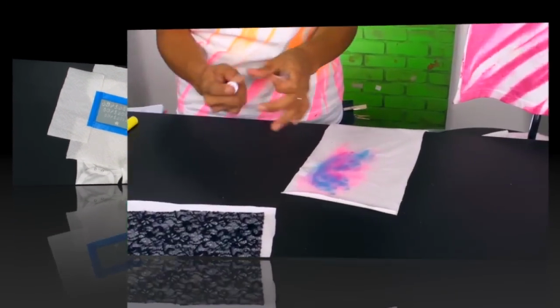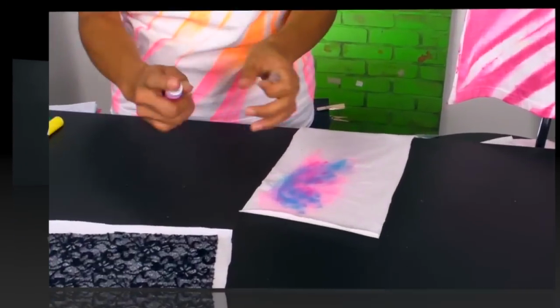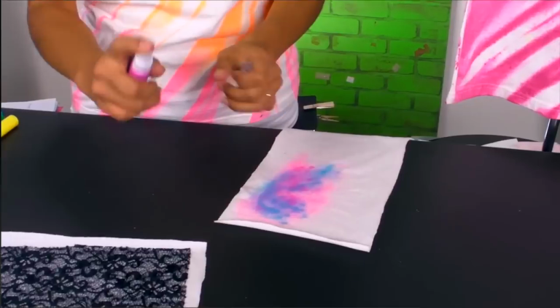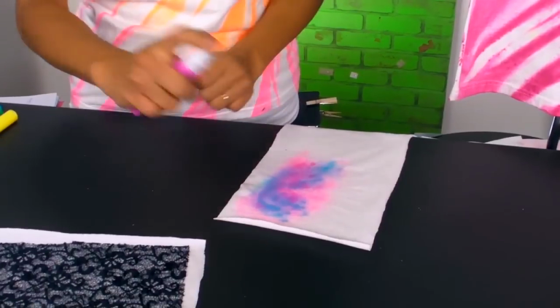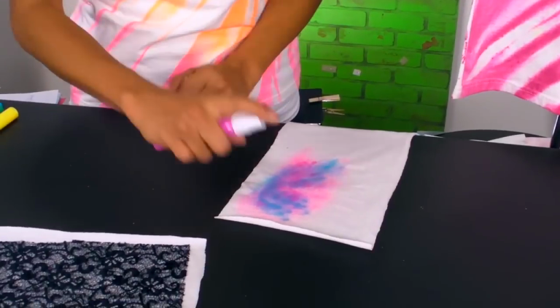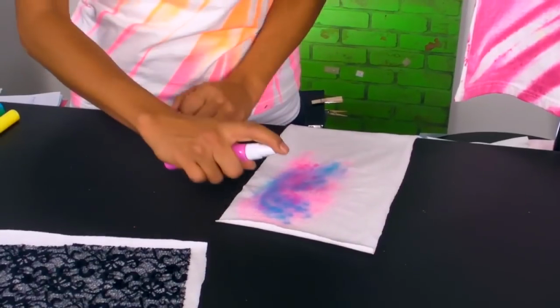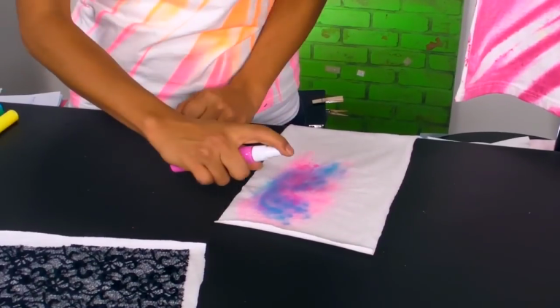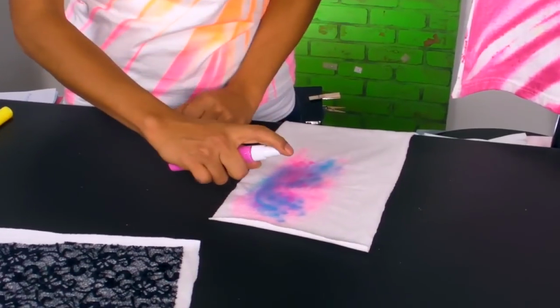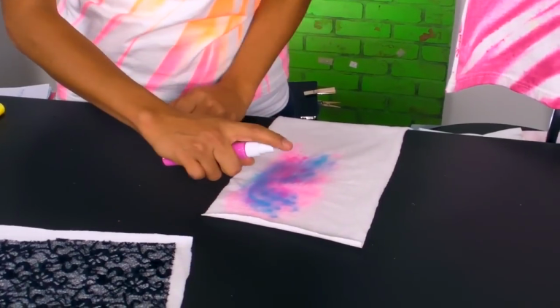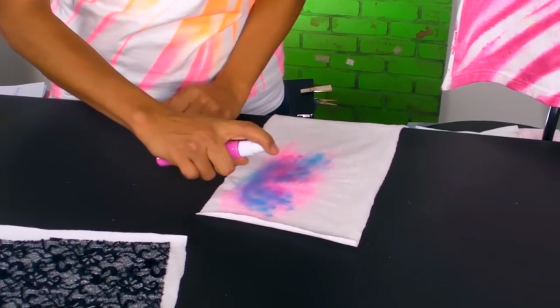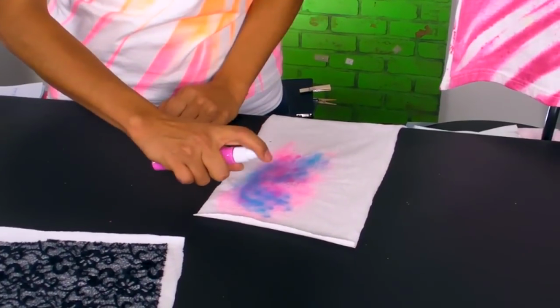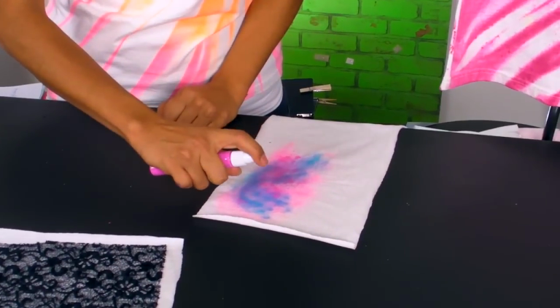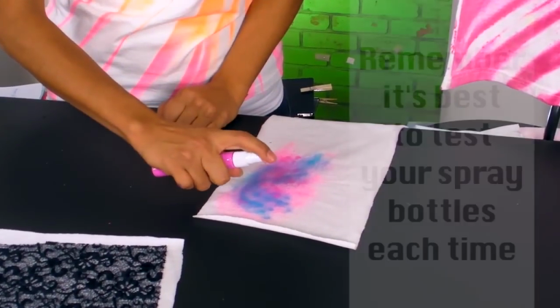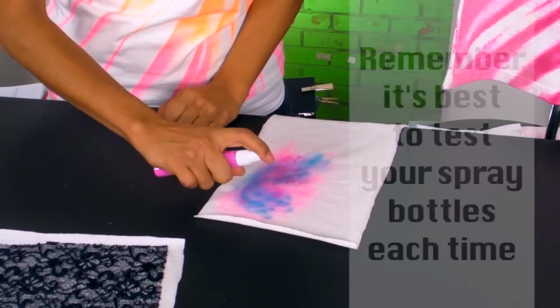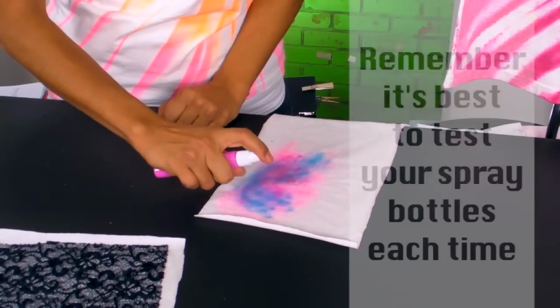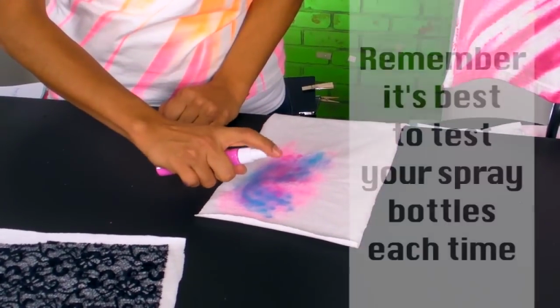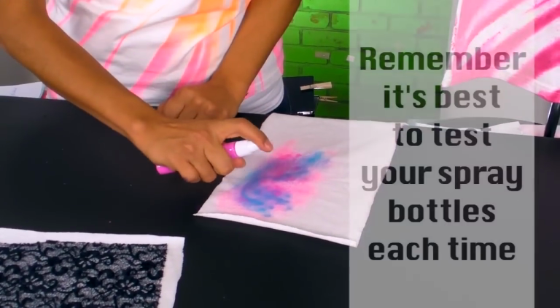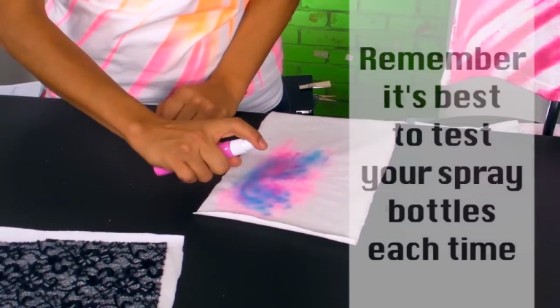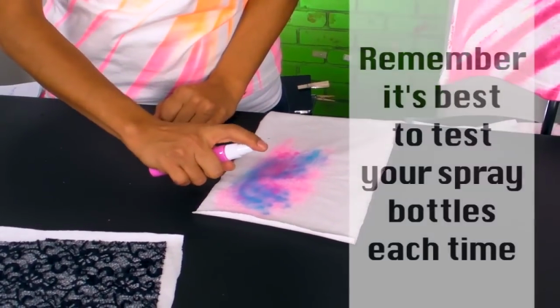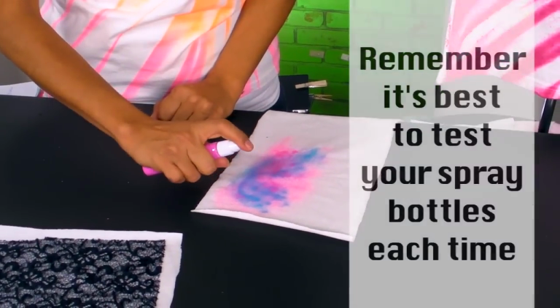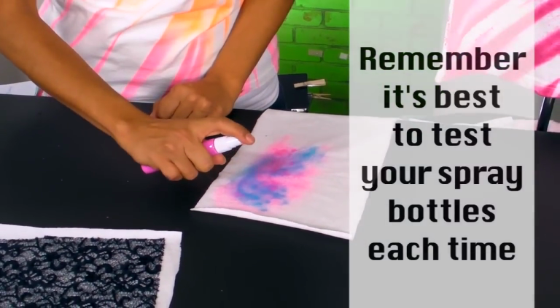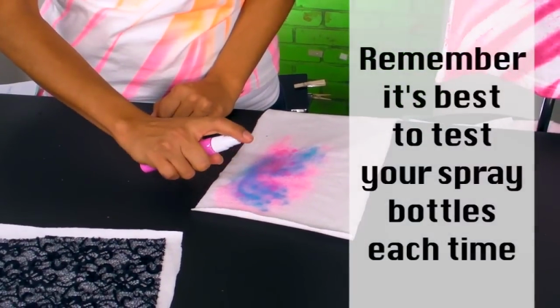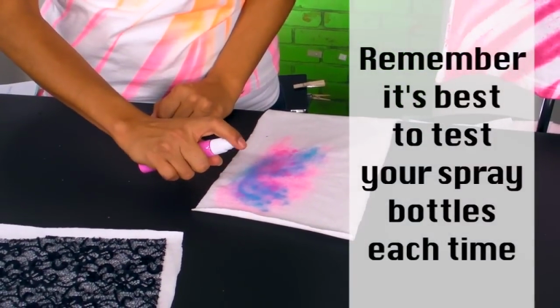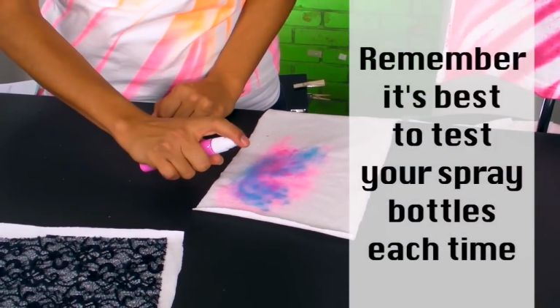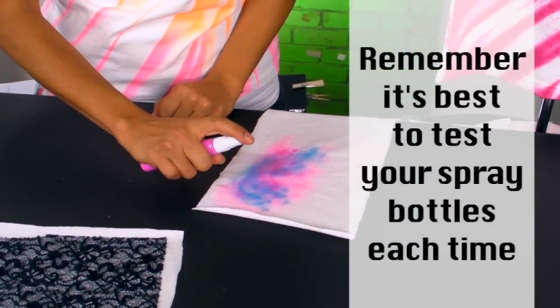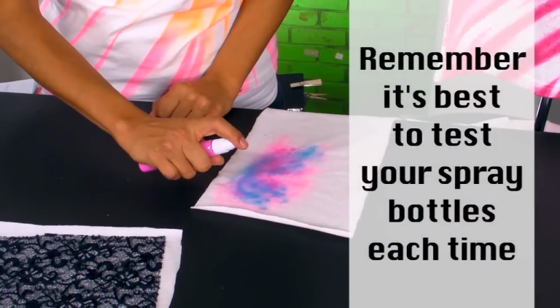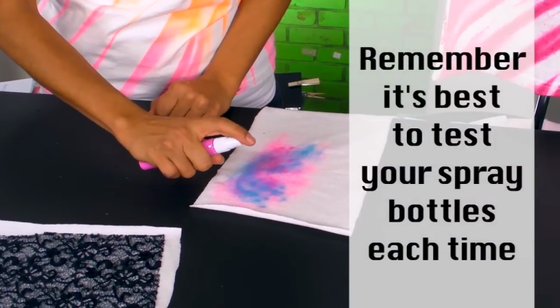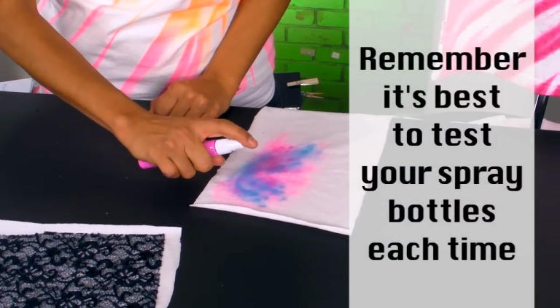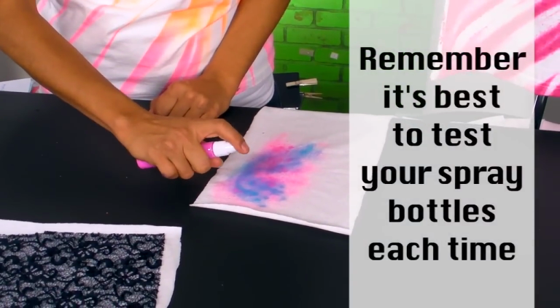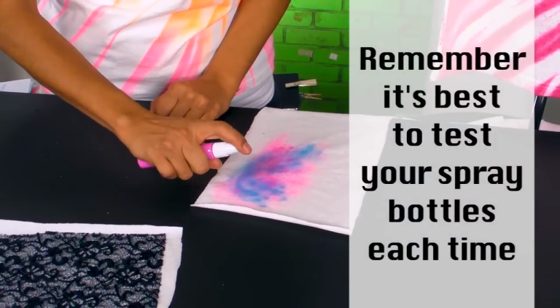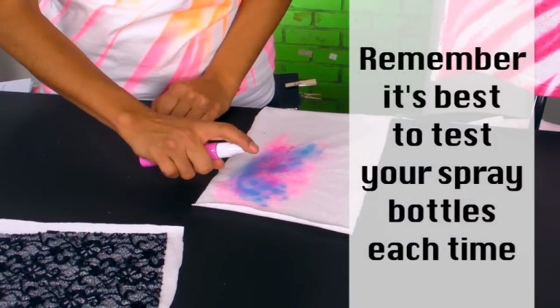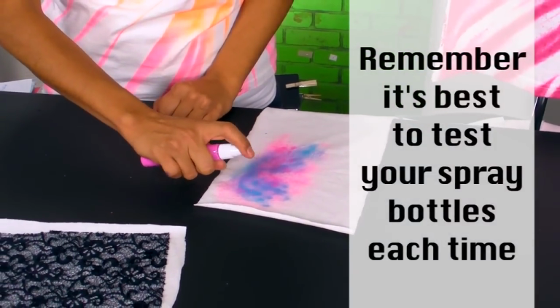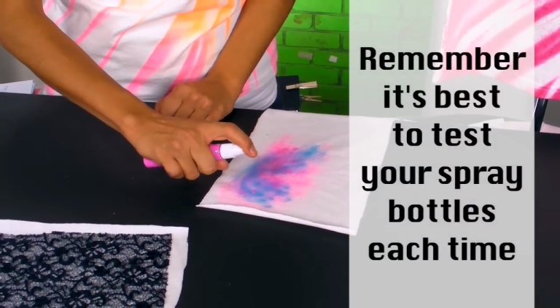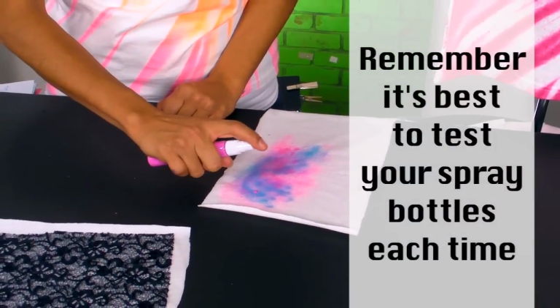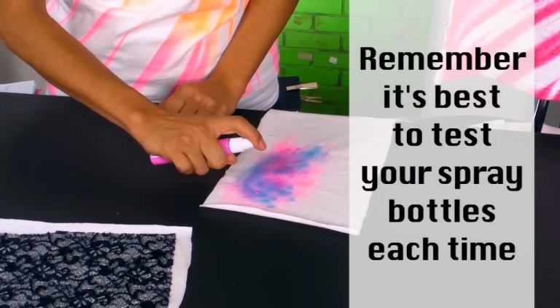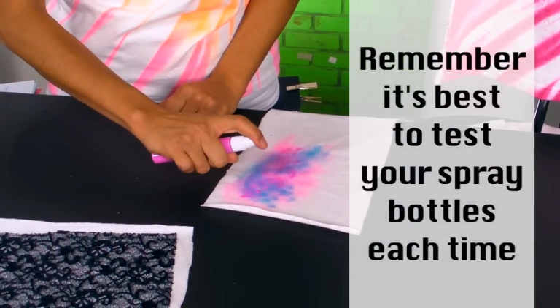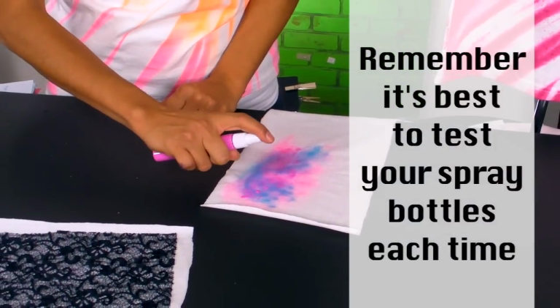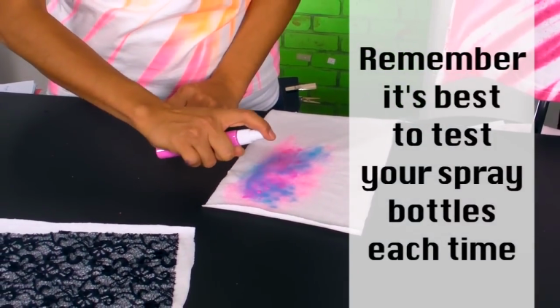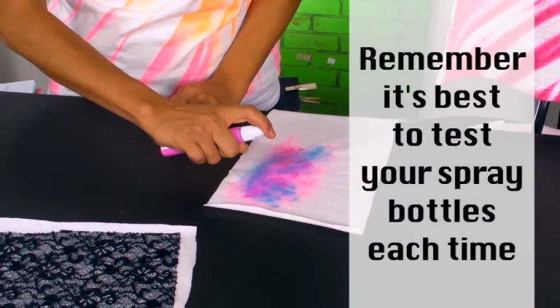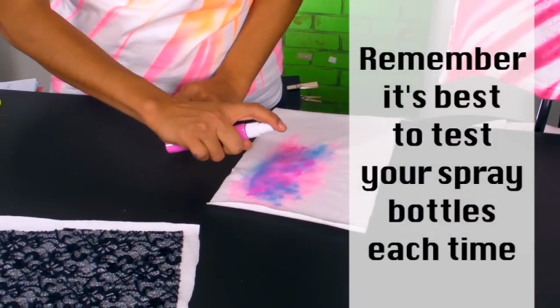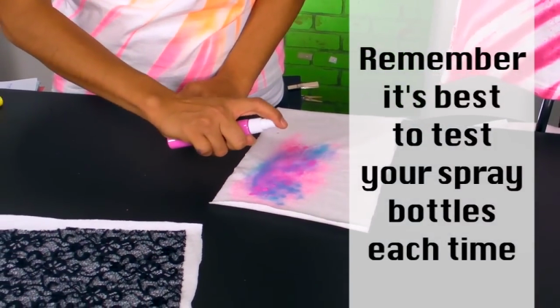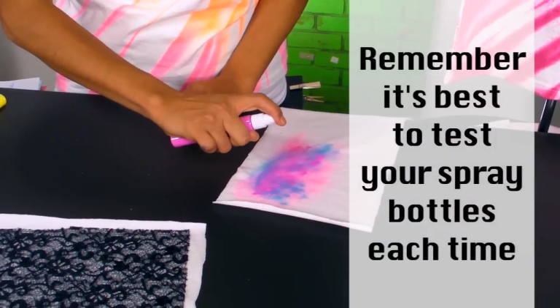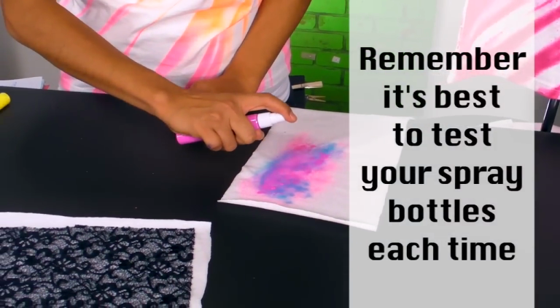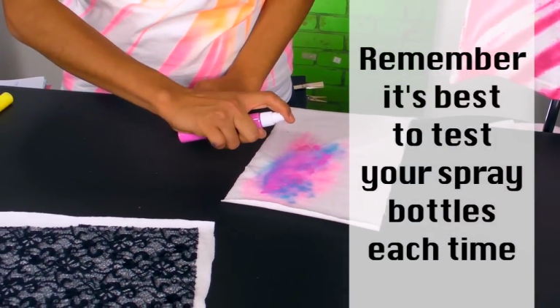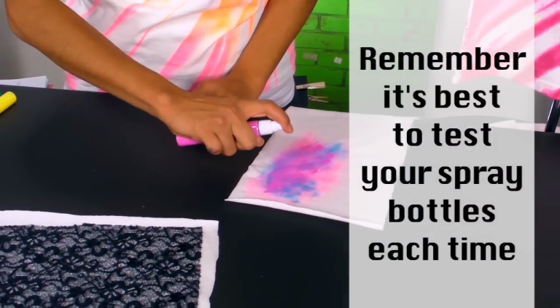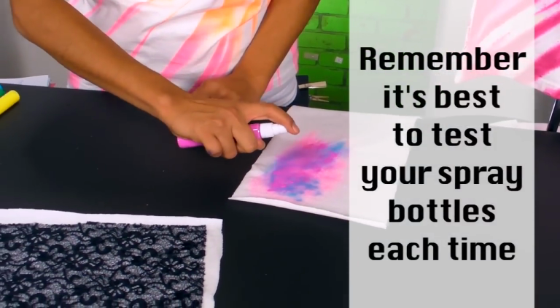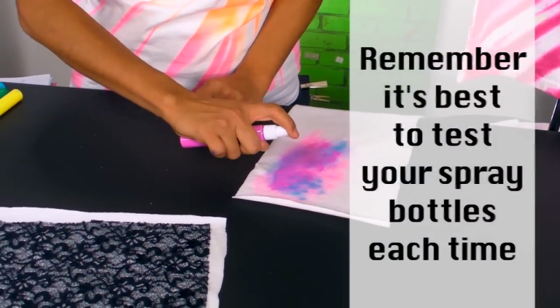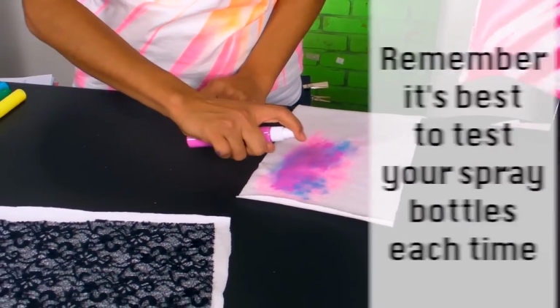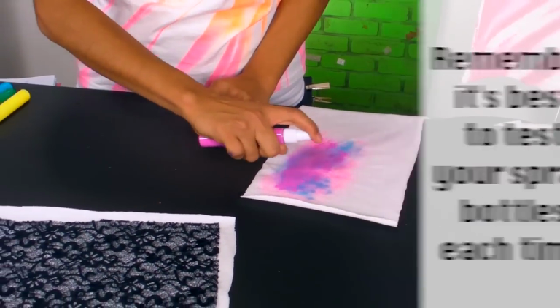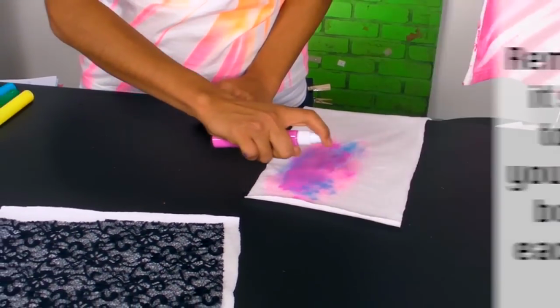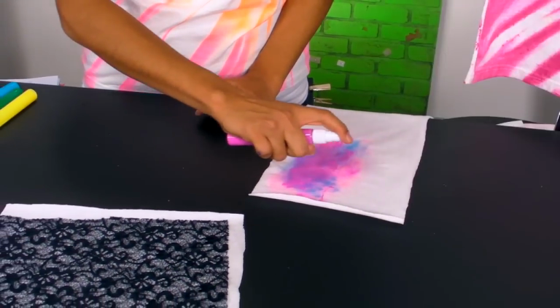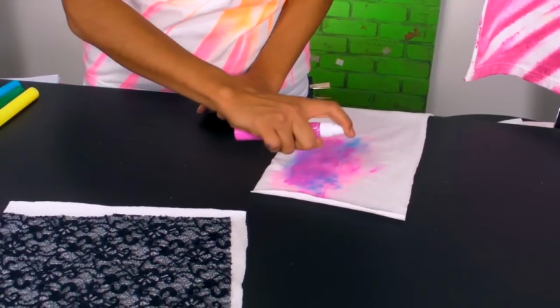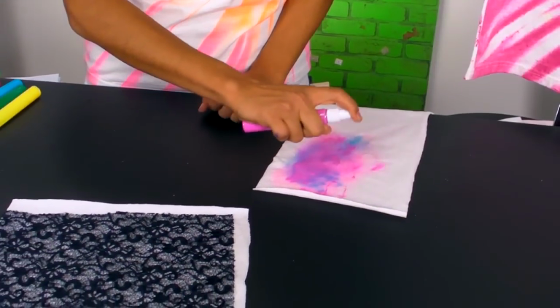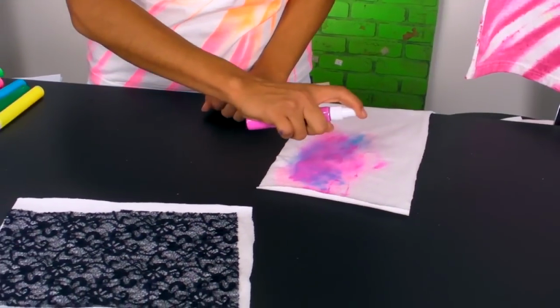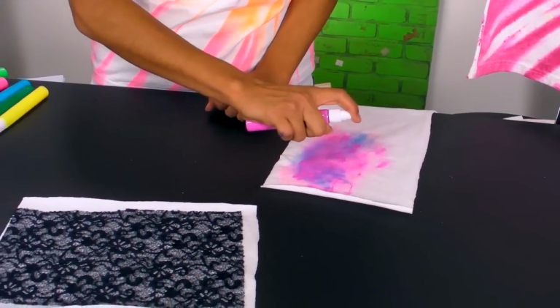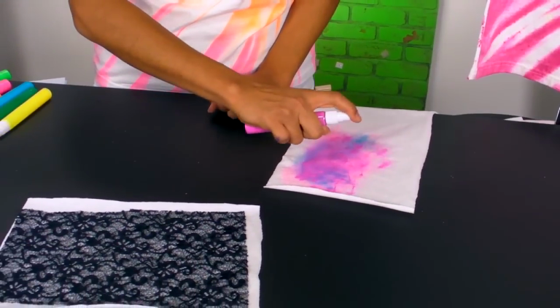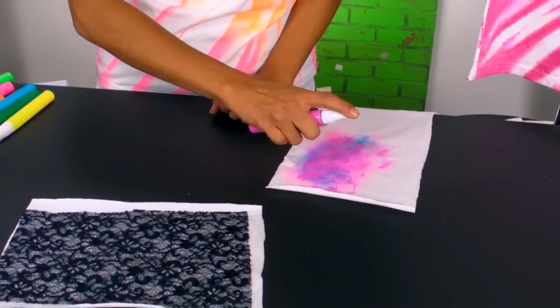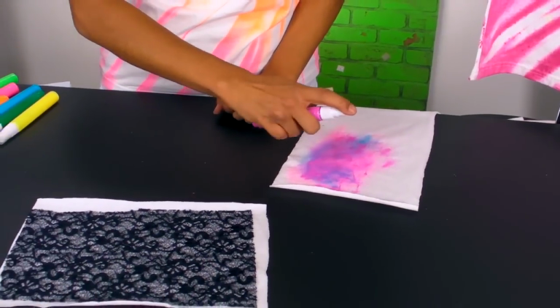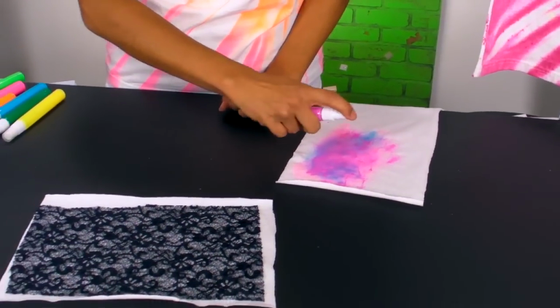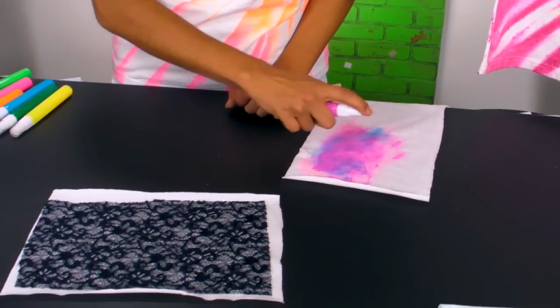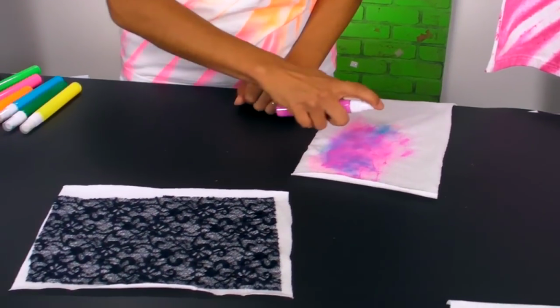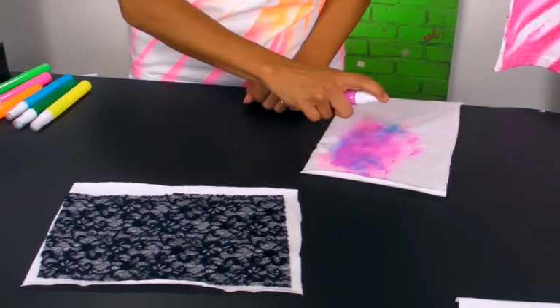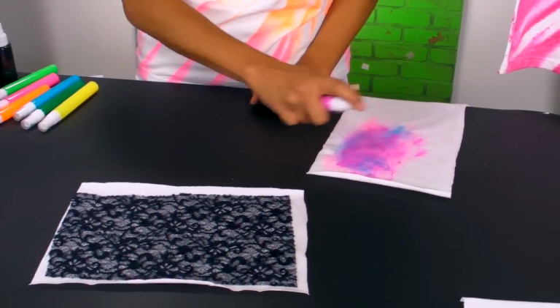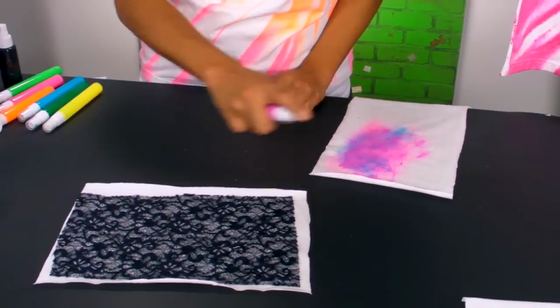You don't have to use a stencil to spray over with — you can even use an old piece of lace or a doily.